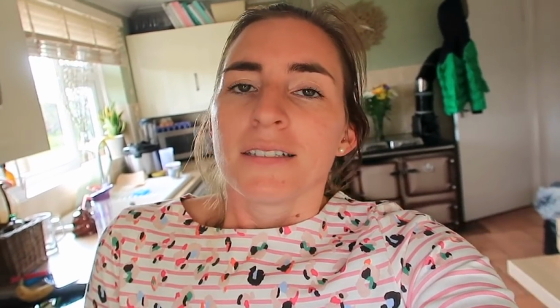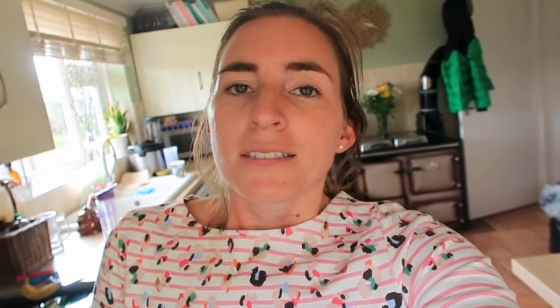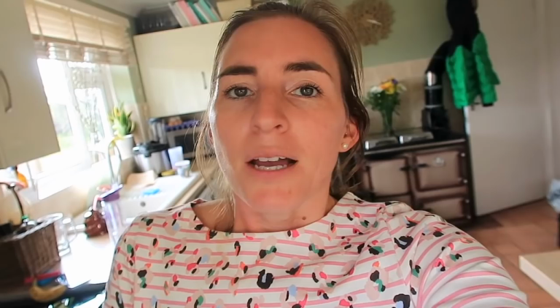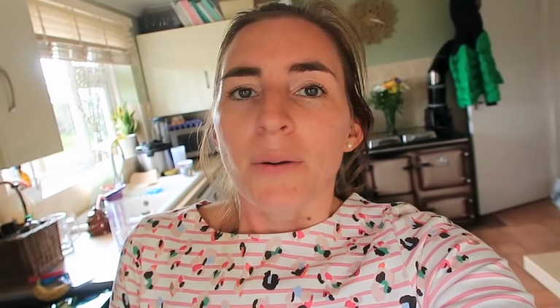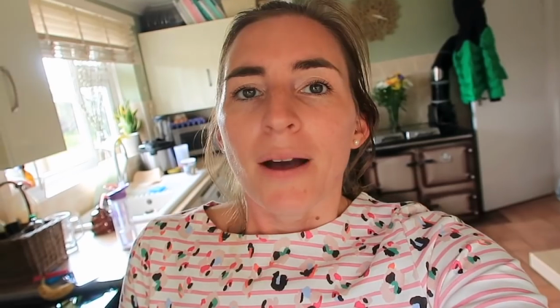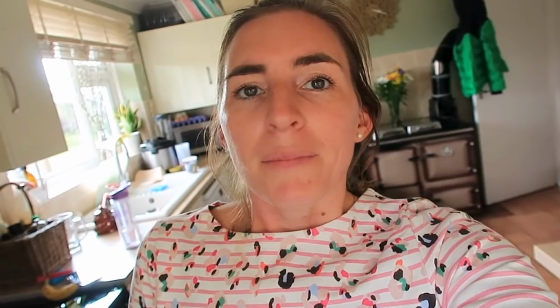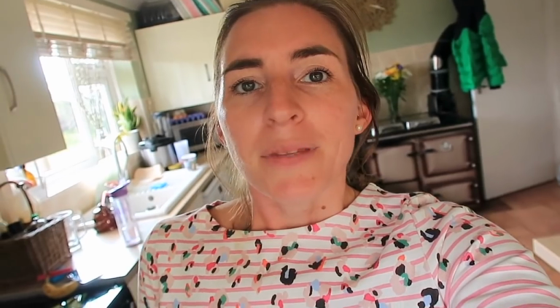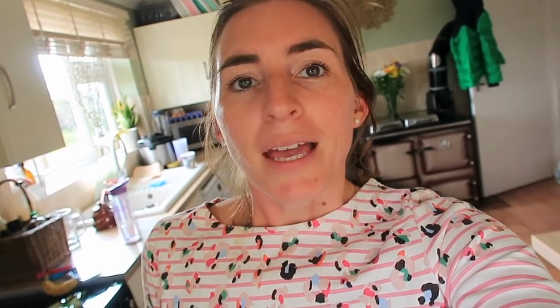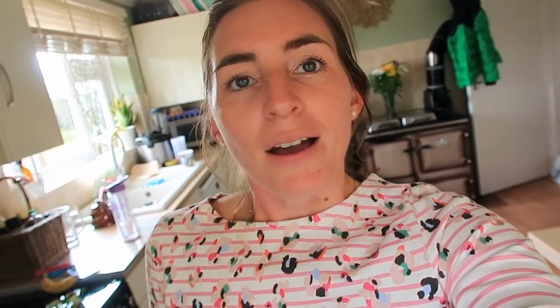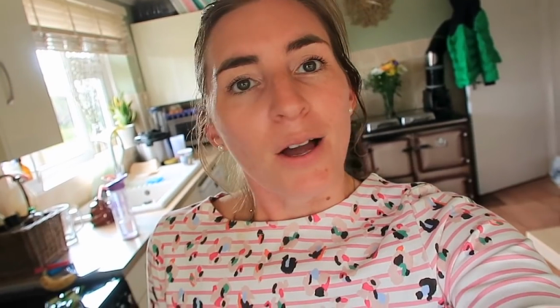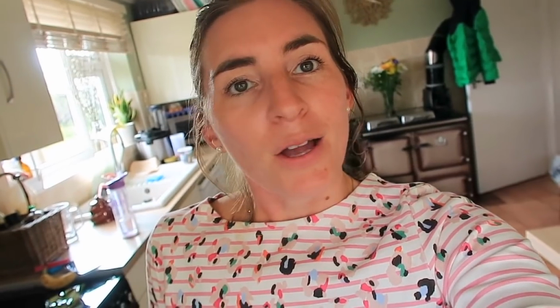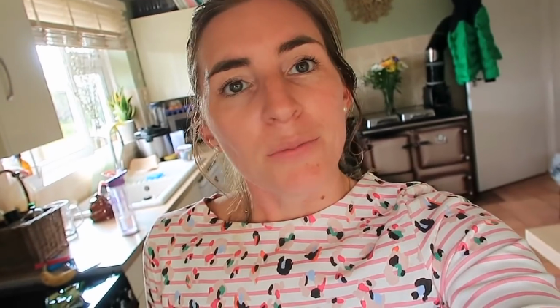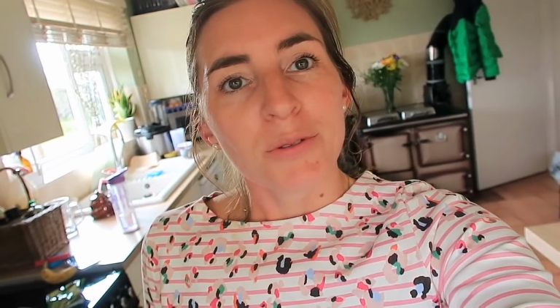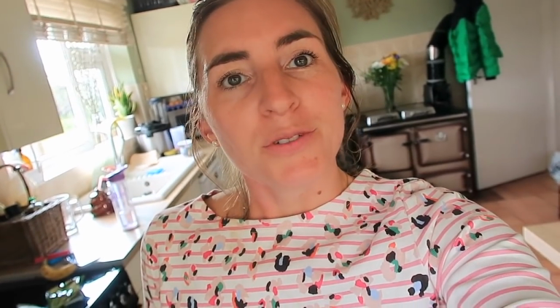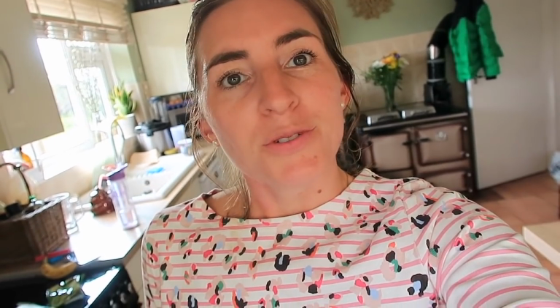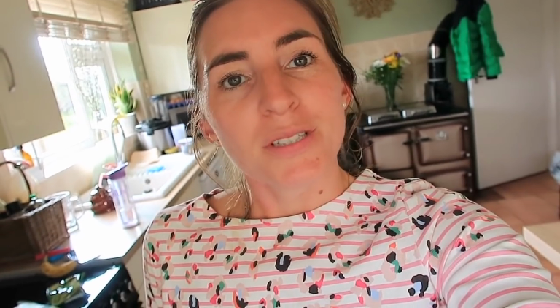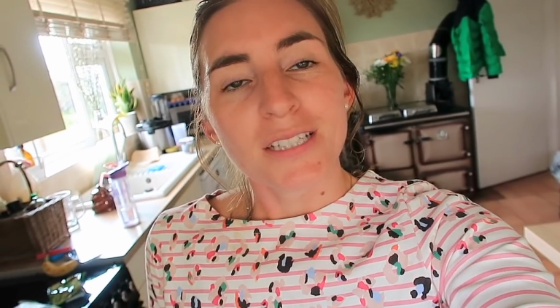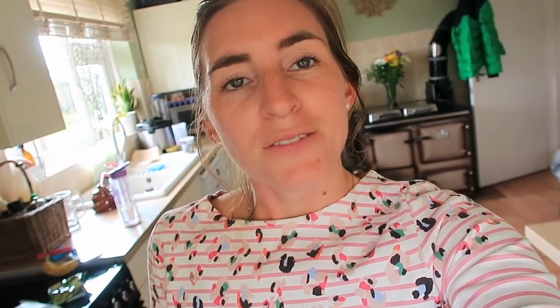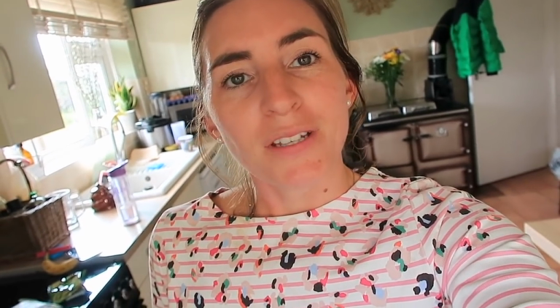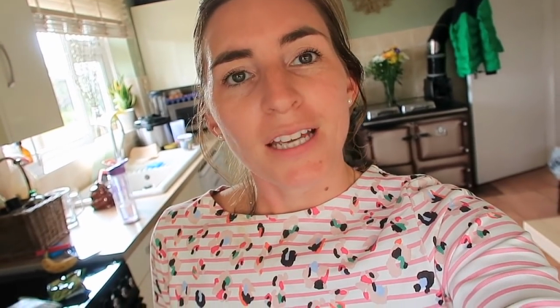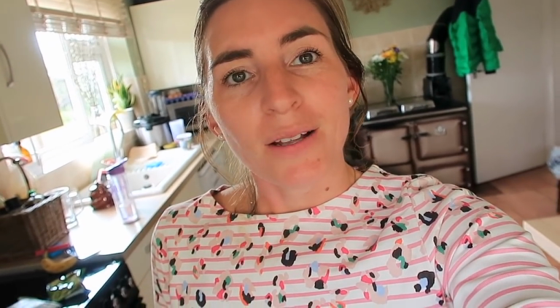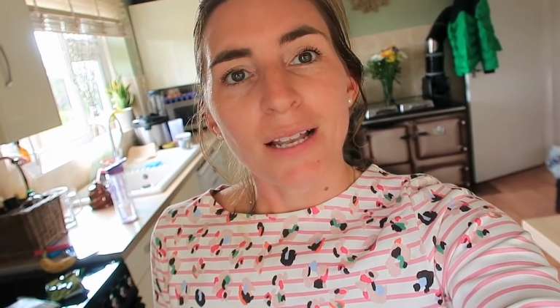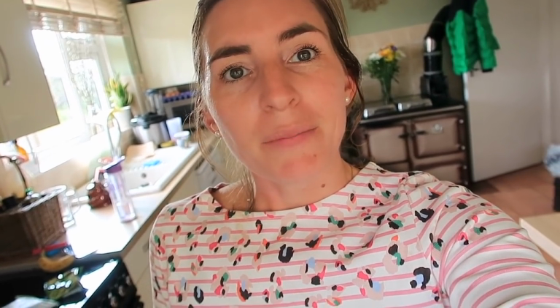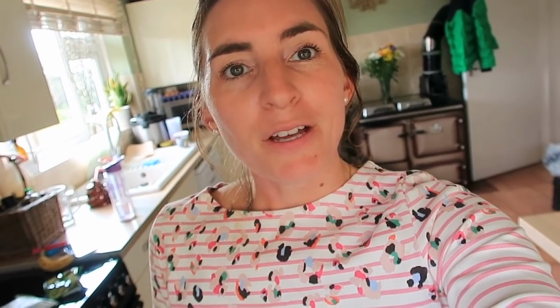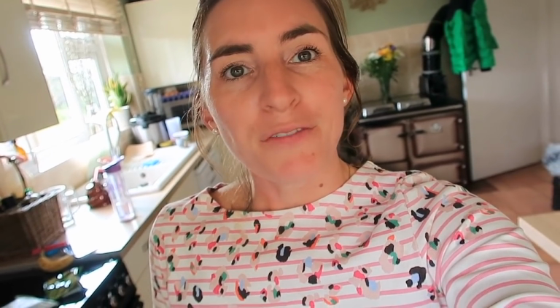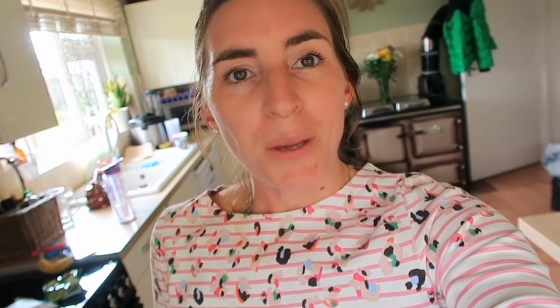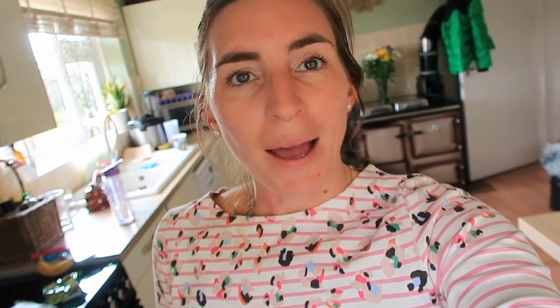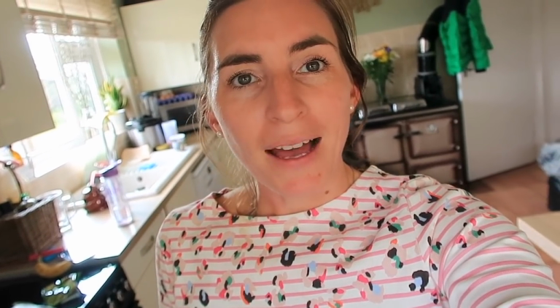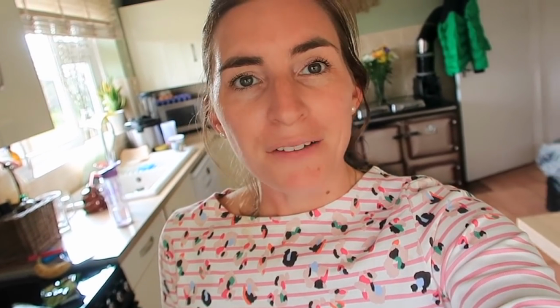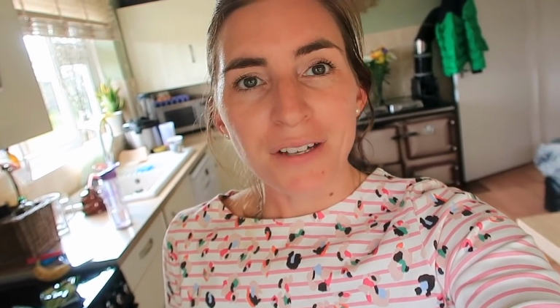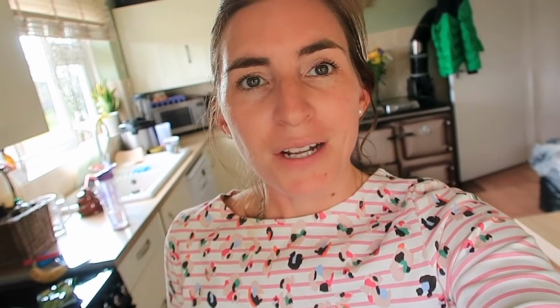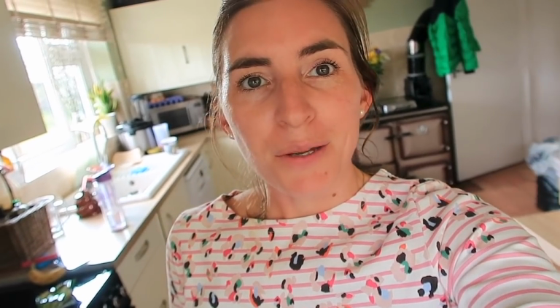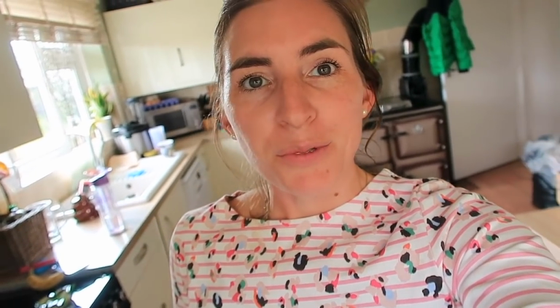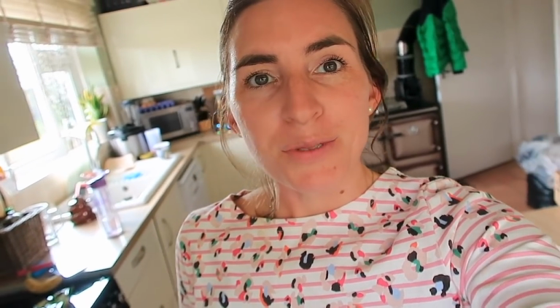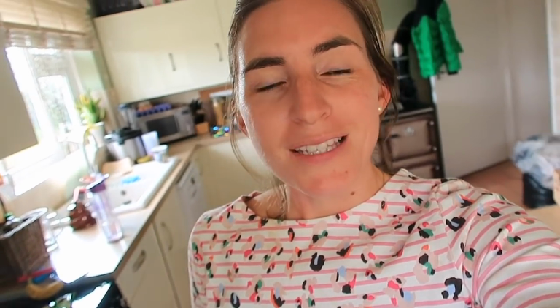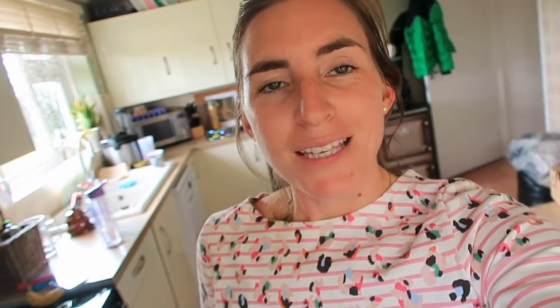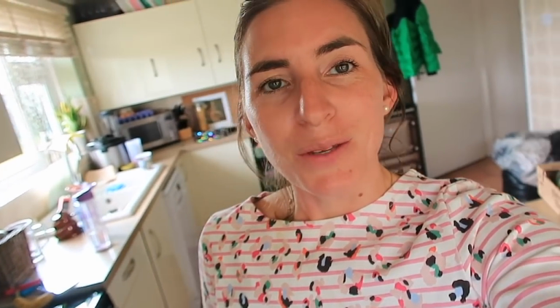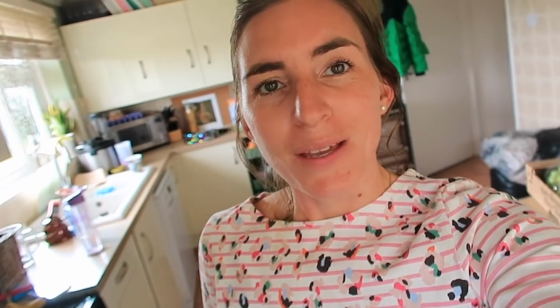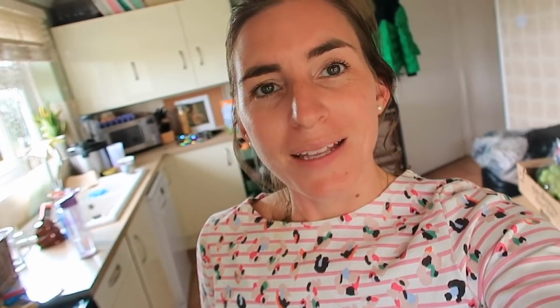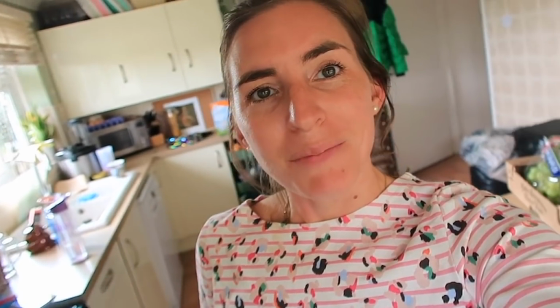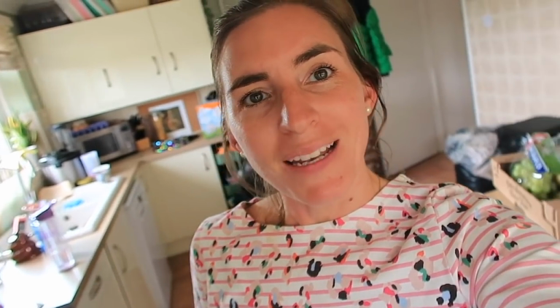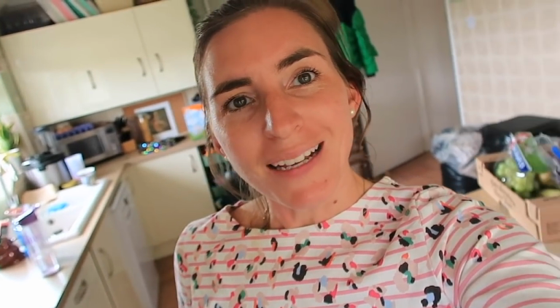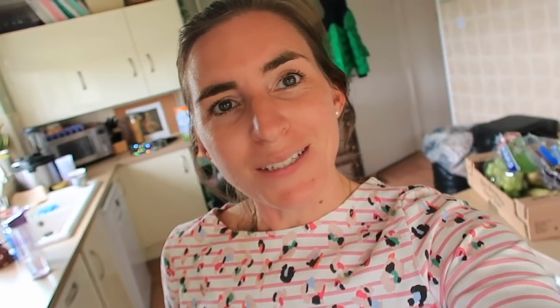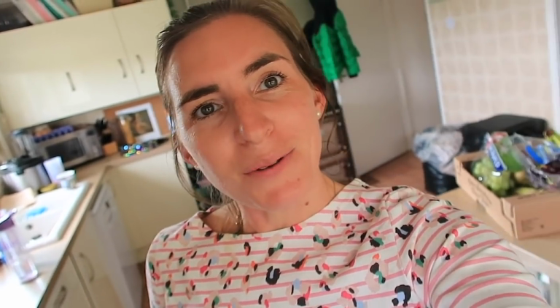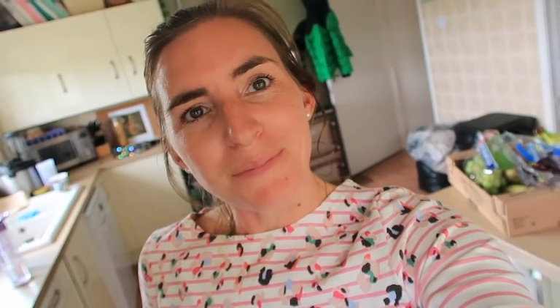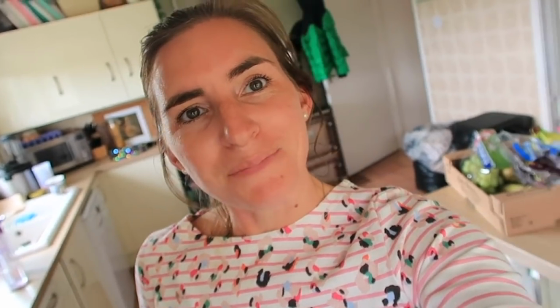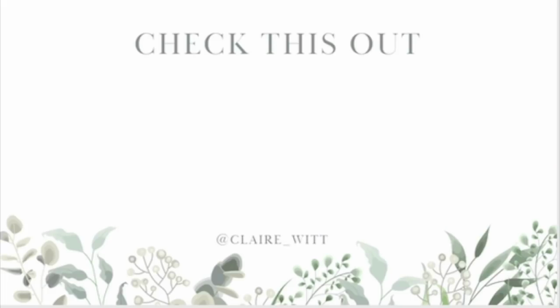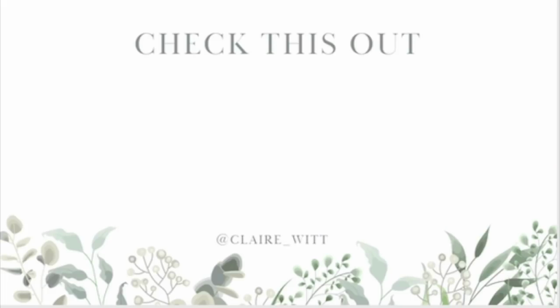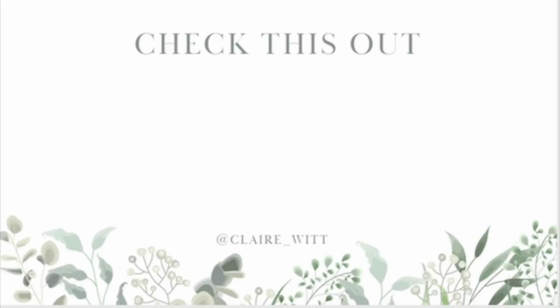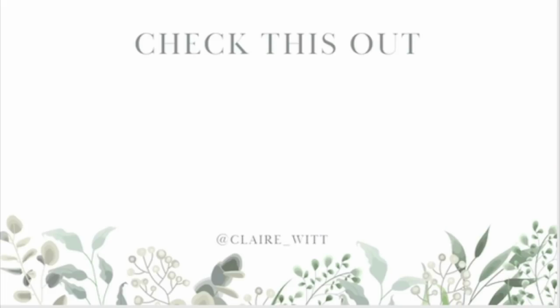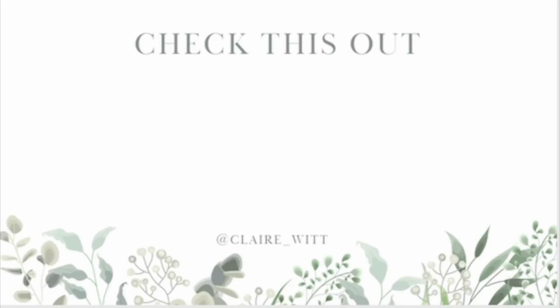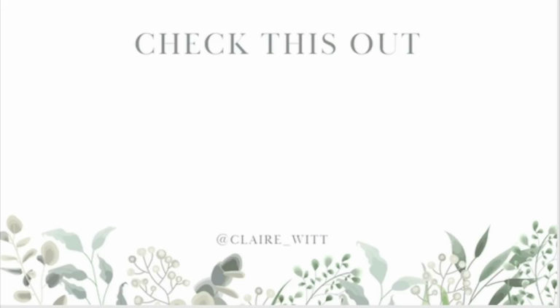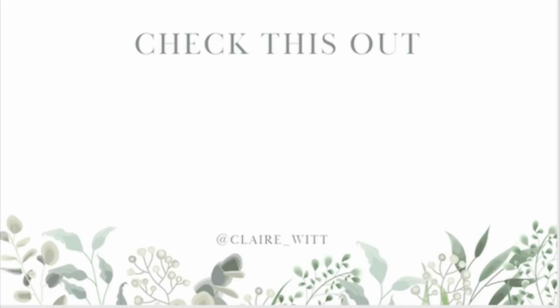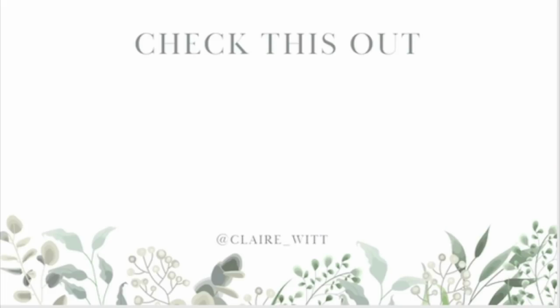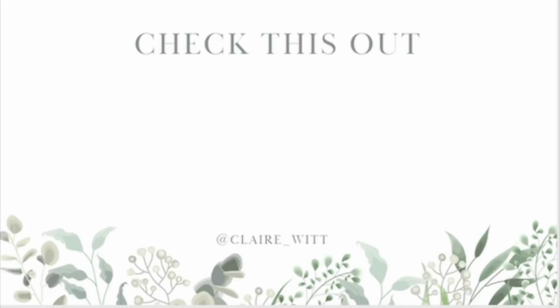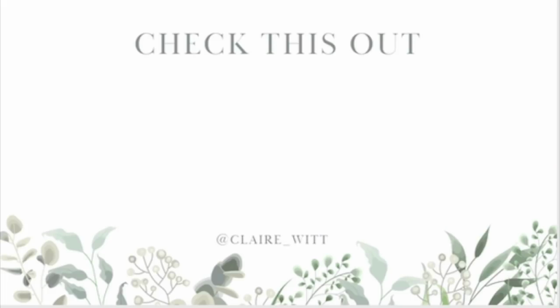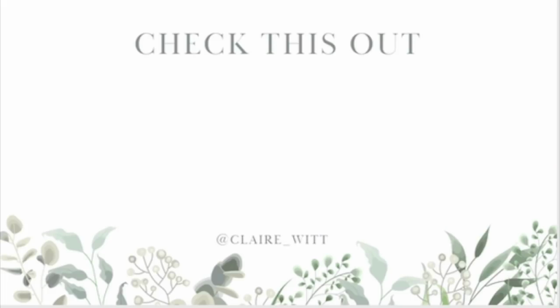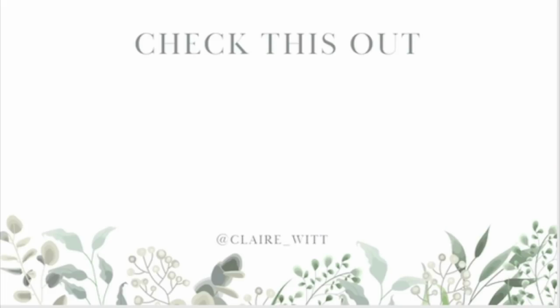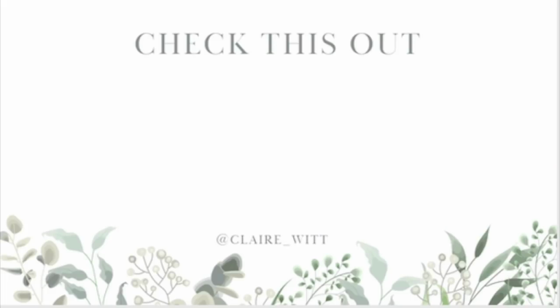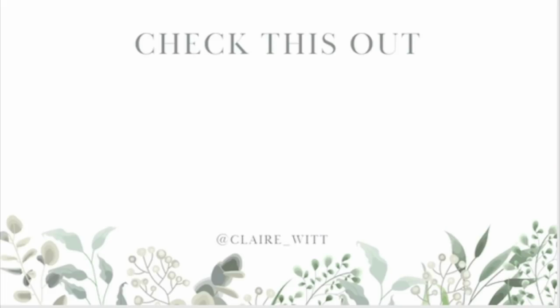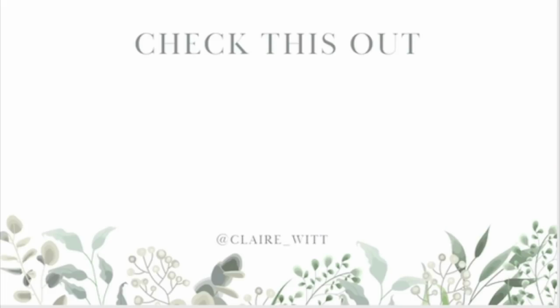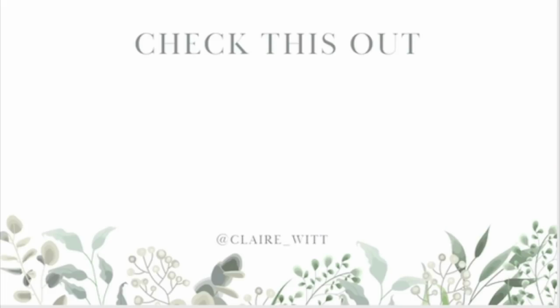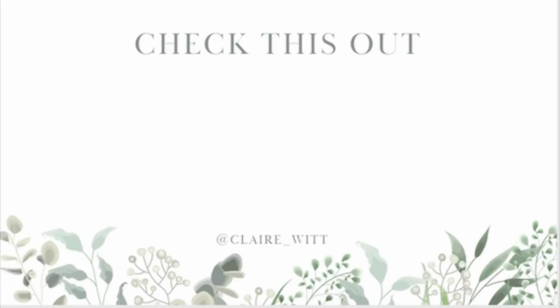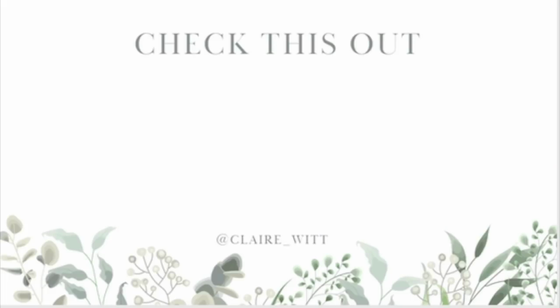So that is my Aldi, Costco and farmer's market grocery haul for this week. There's a lot of food but it does last and we get through it - surprisingly none of it goes to waste. I hope you enjoyed this video, let me know if you did and I'll see you in my next one.